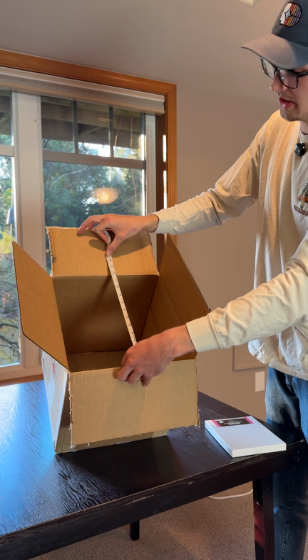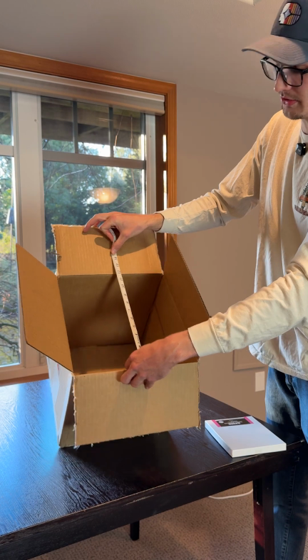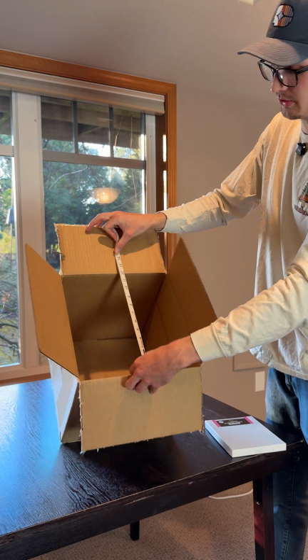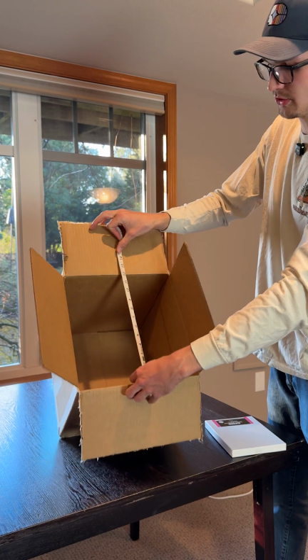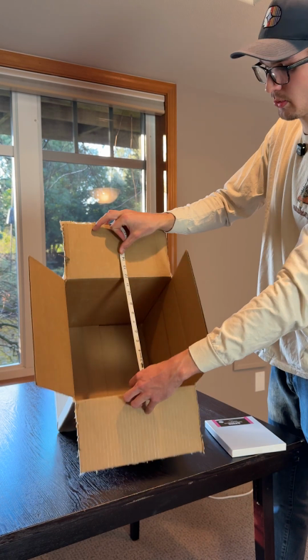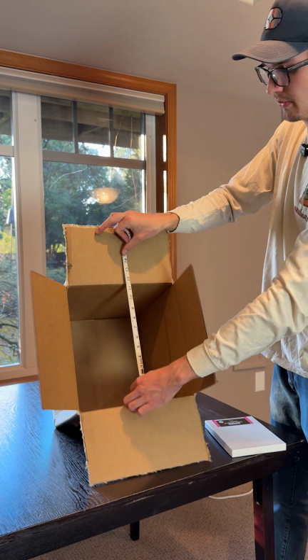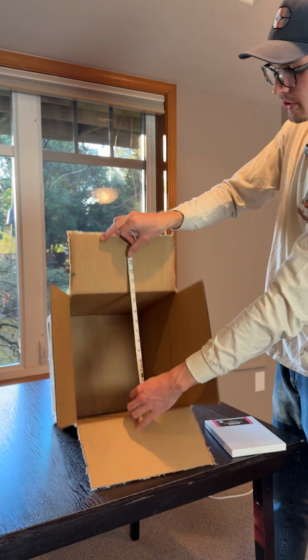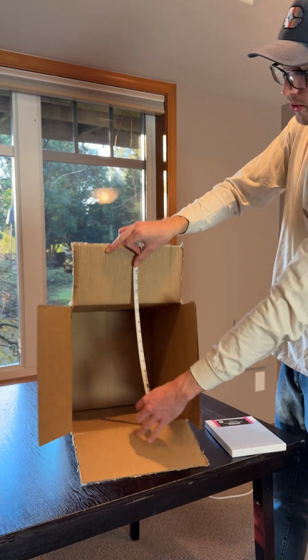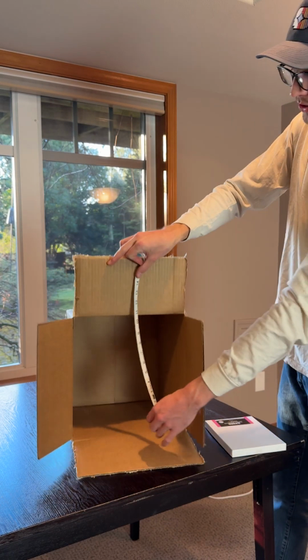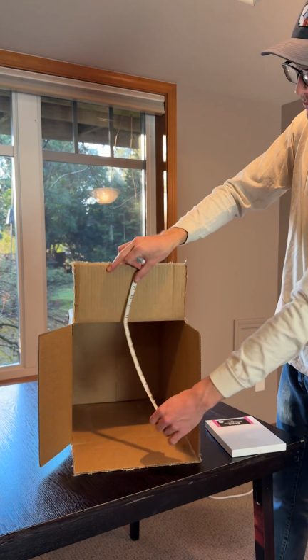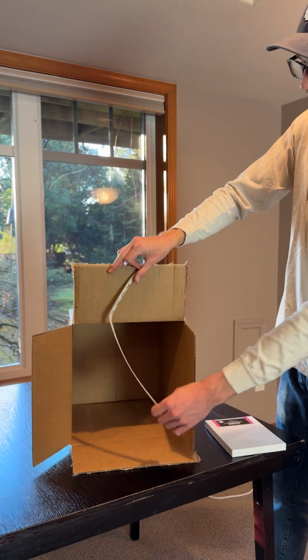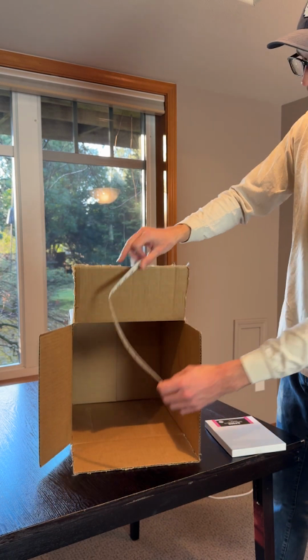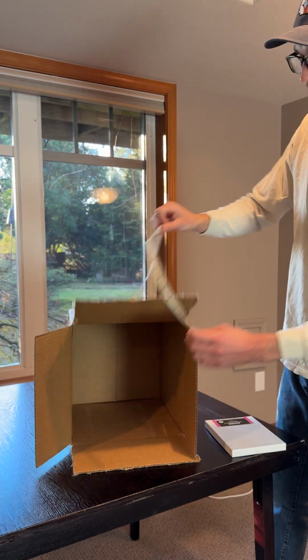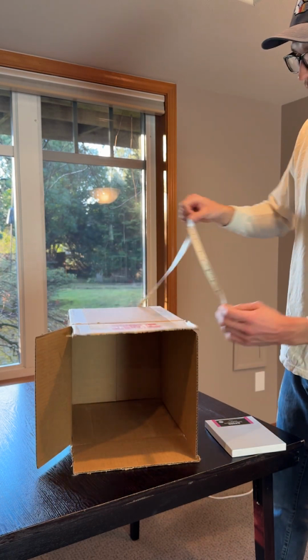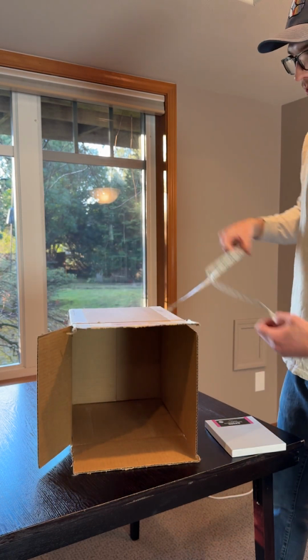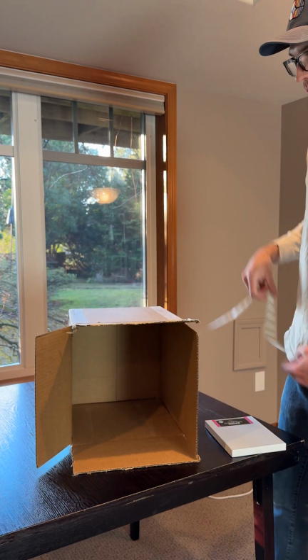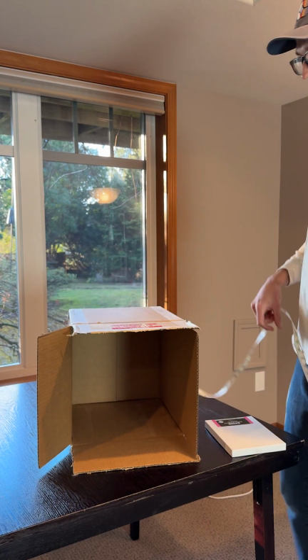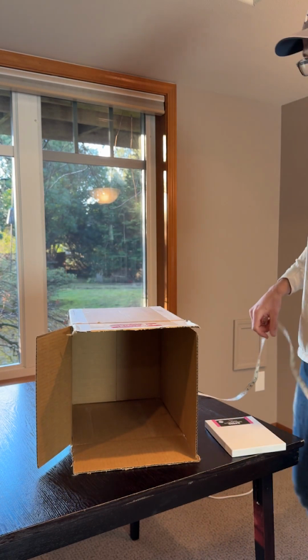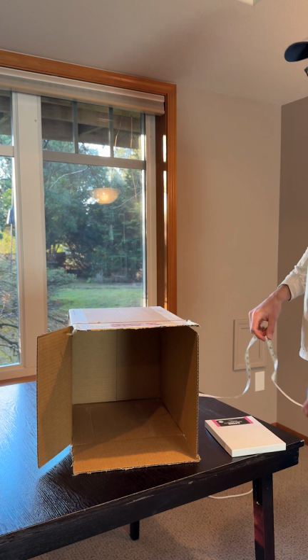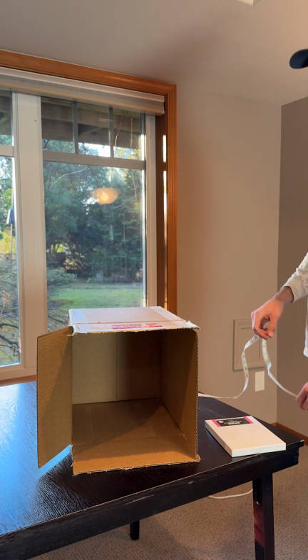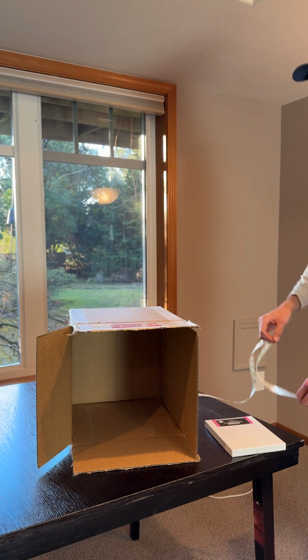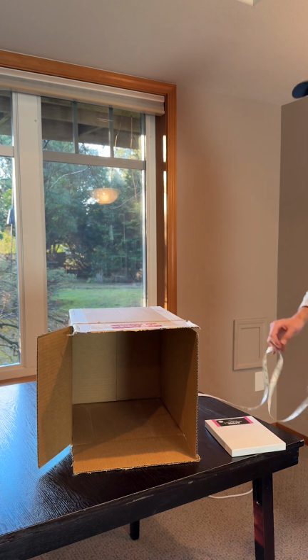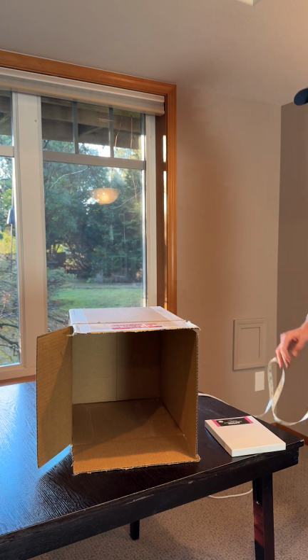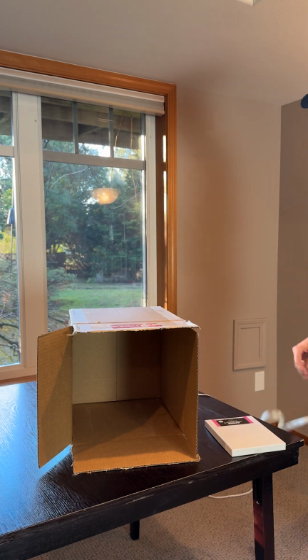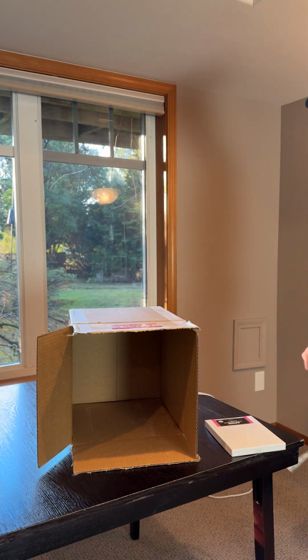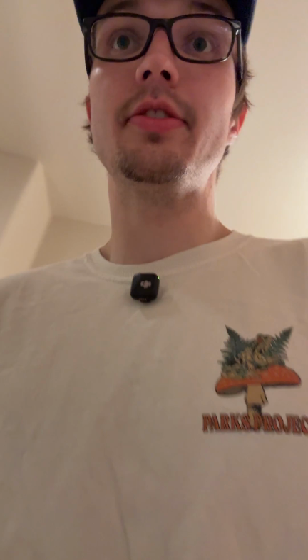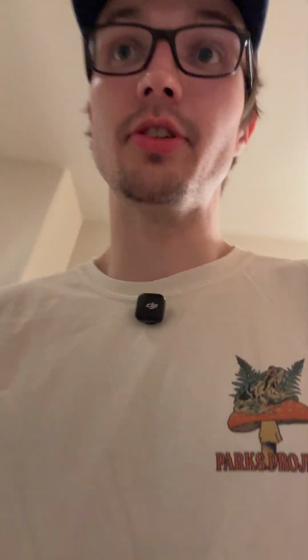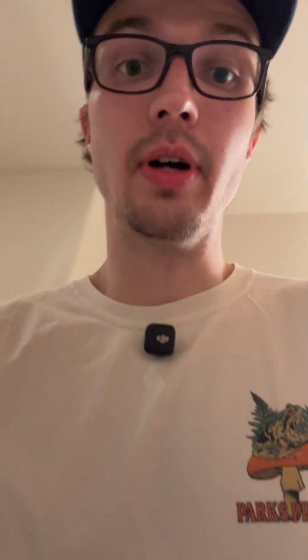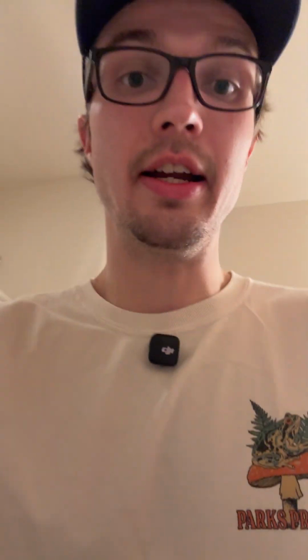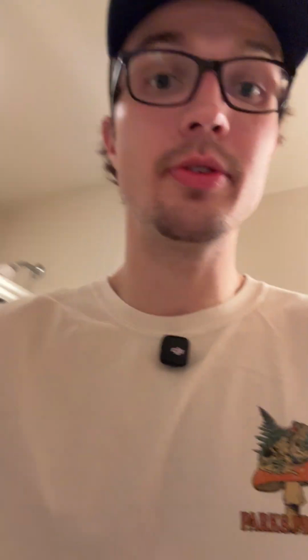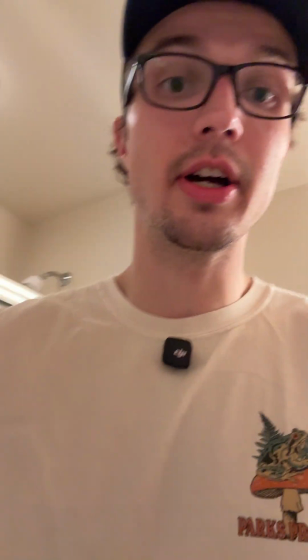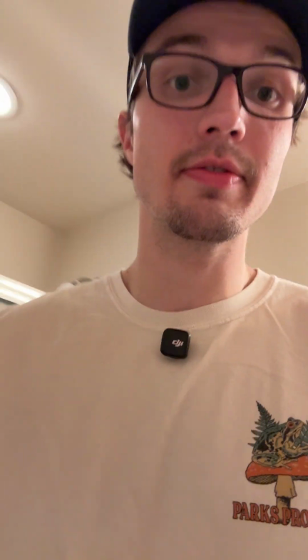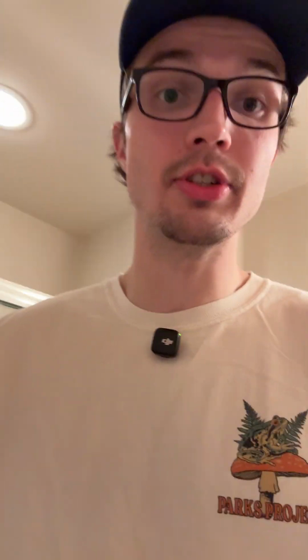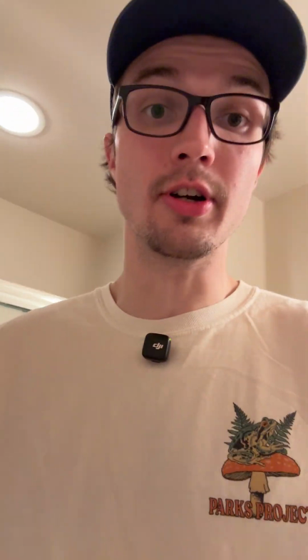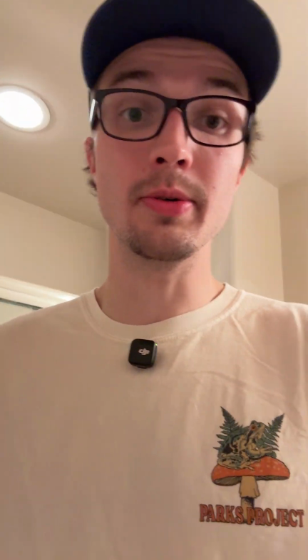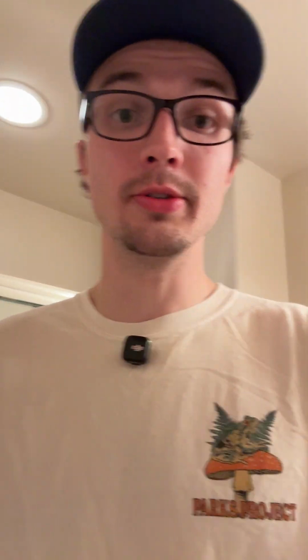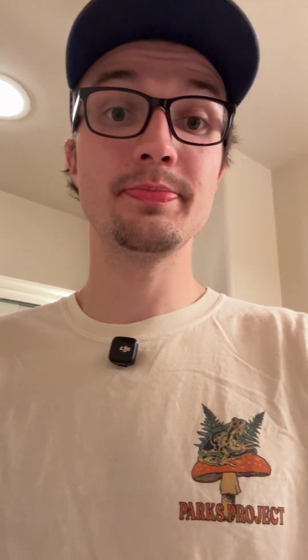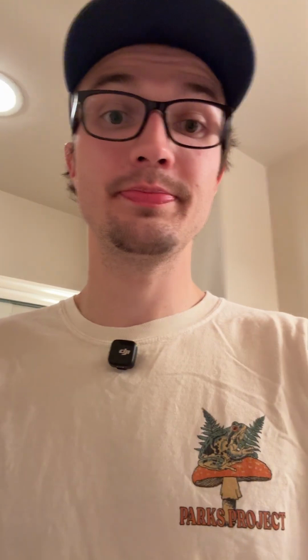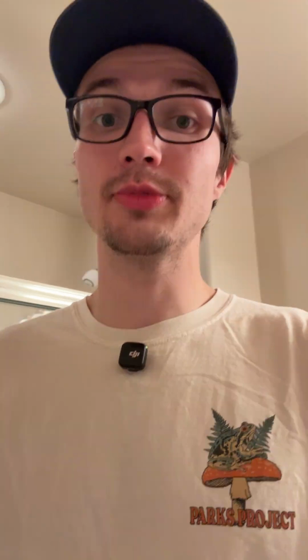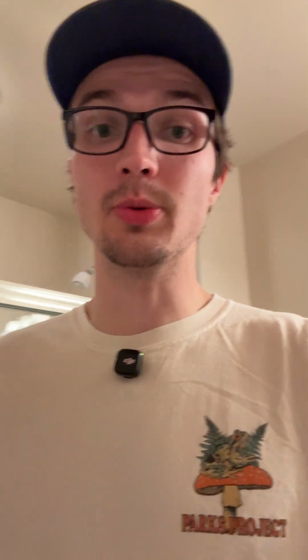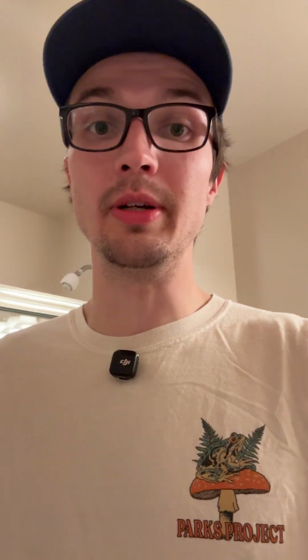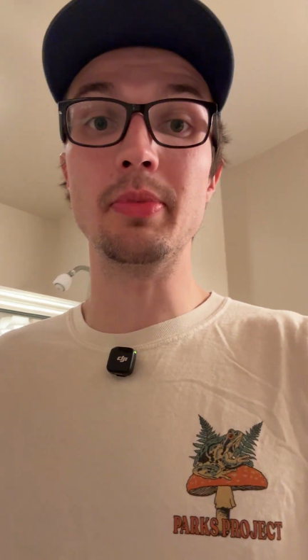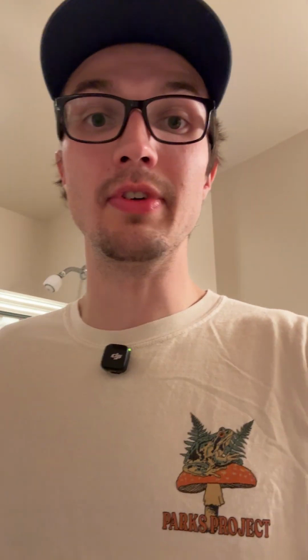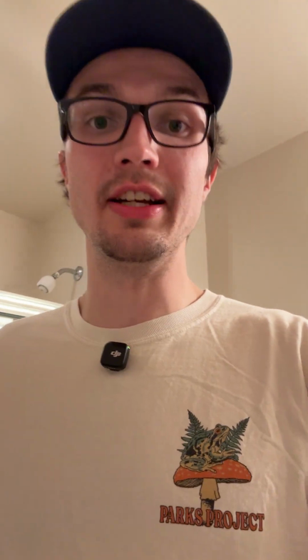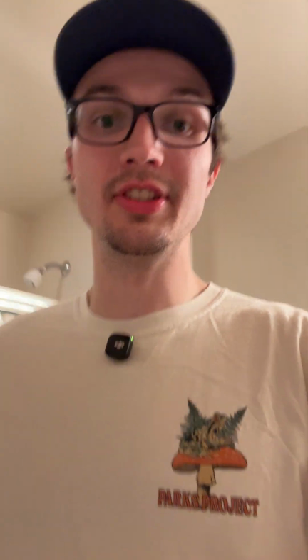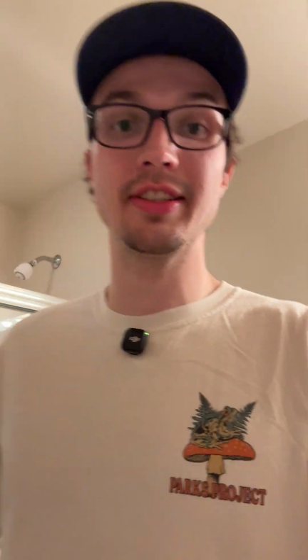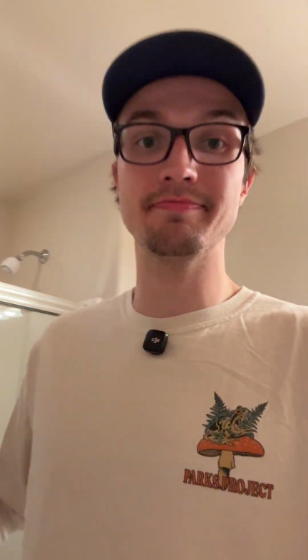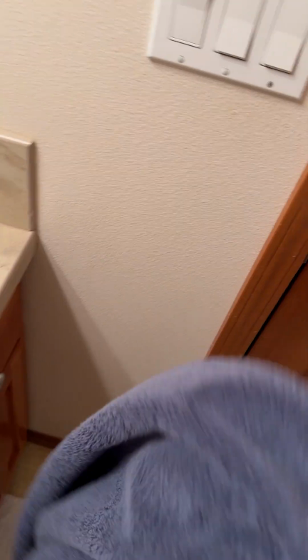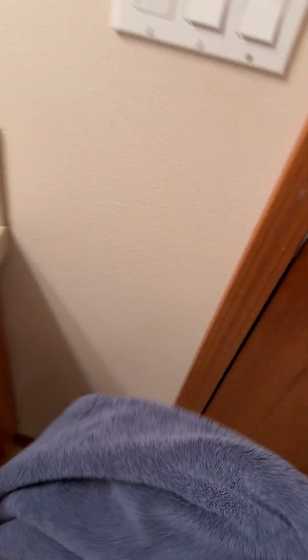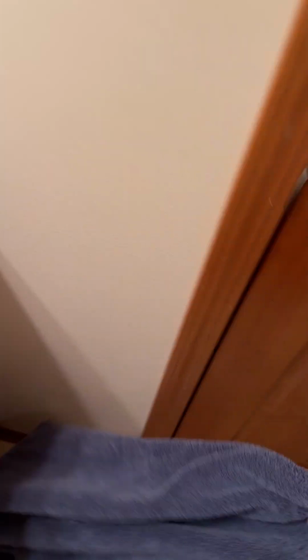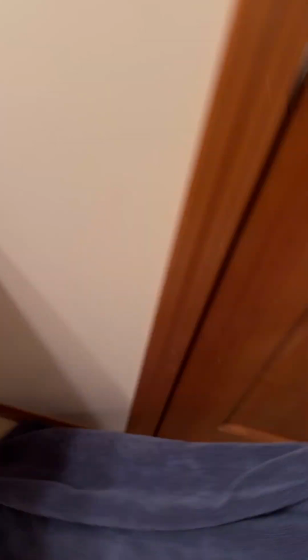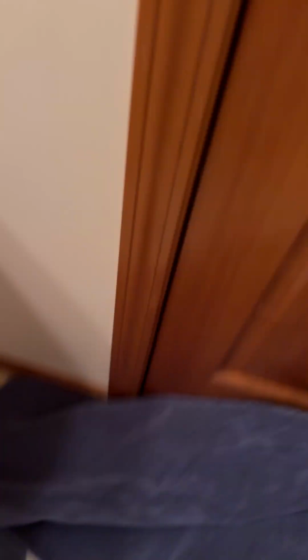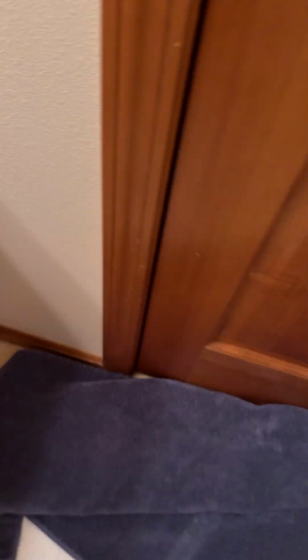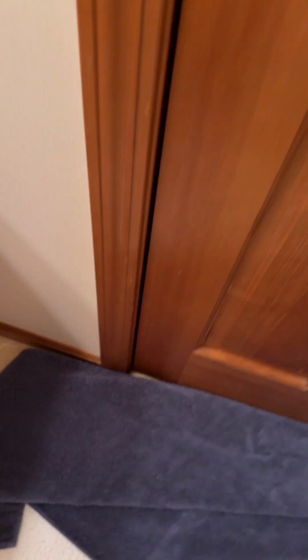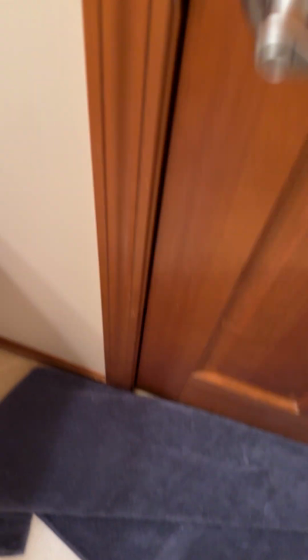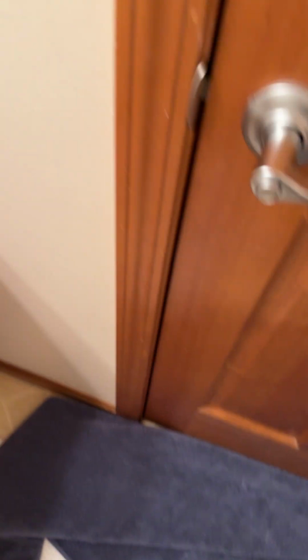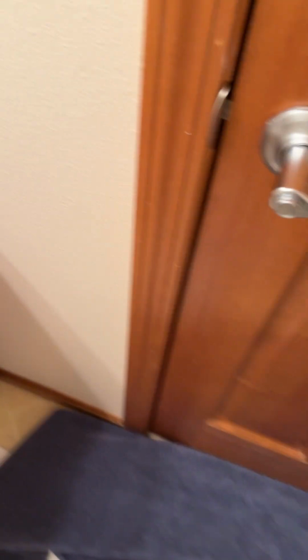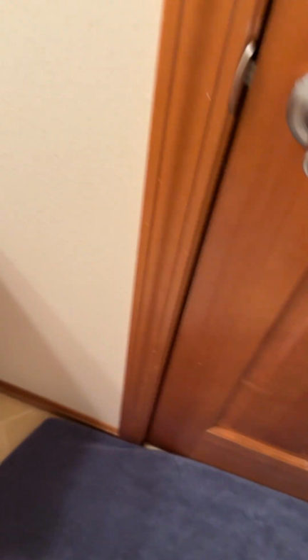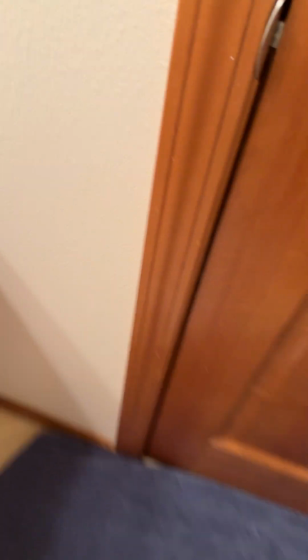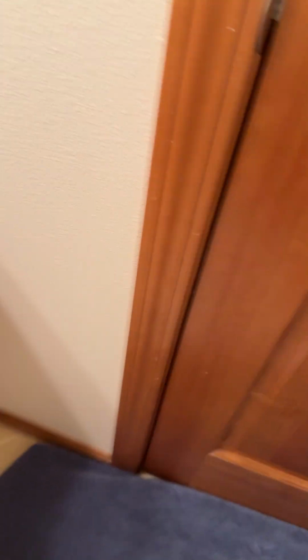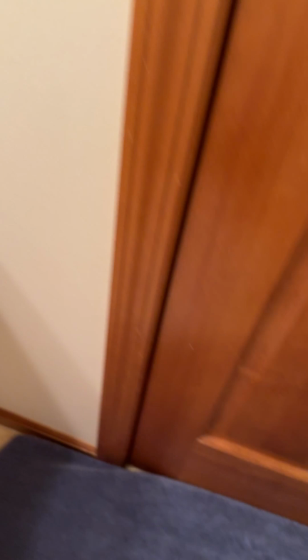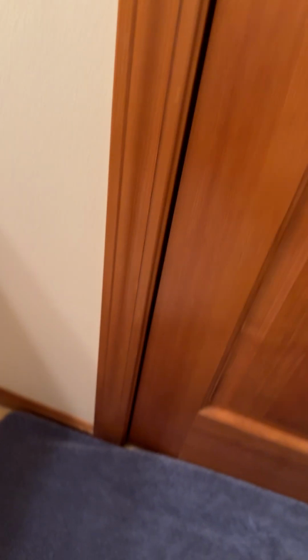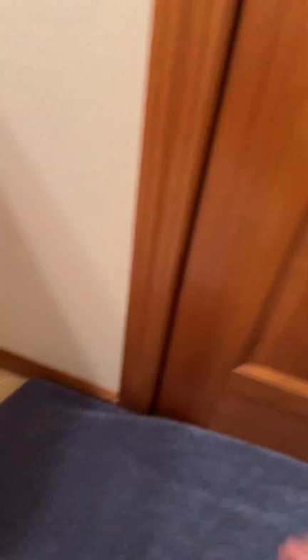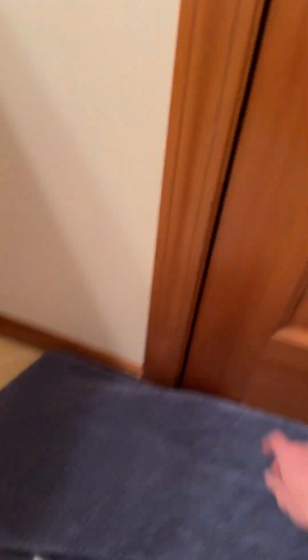It's a 12 and a quarter by 12 and a quarter box, so it's a square. I do not have a darkroom, so we're improvising. I'm trying to block out as much light as possible.